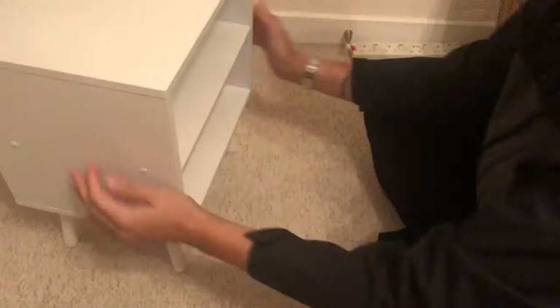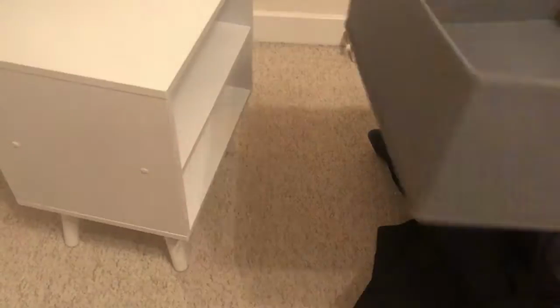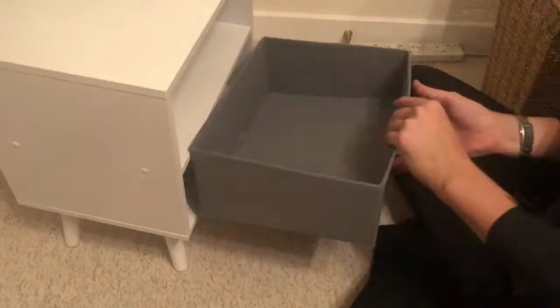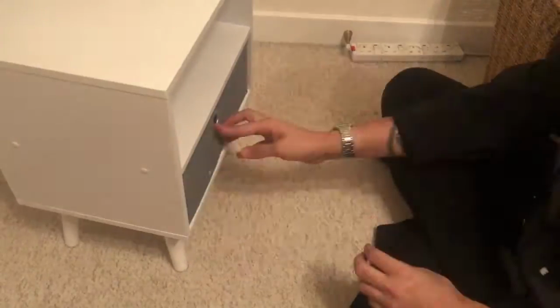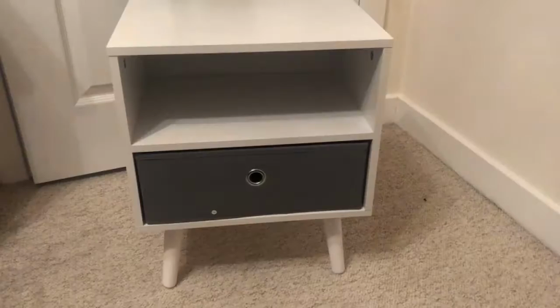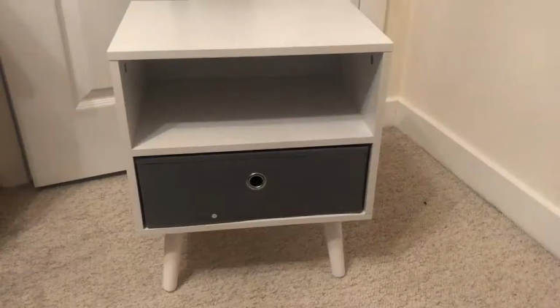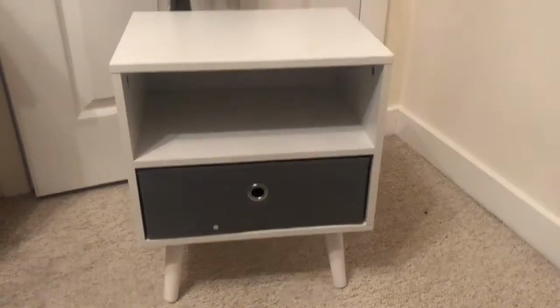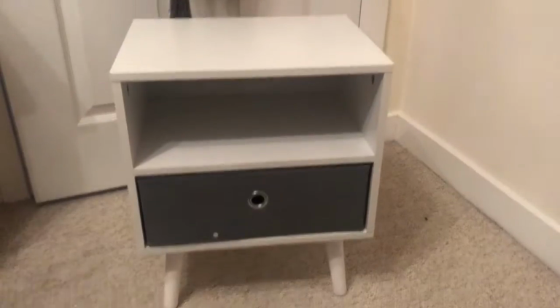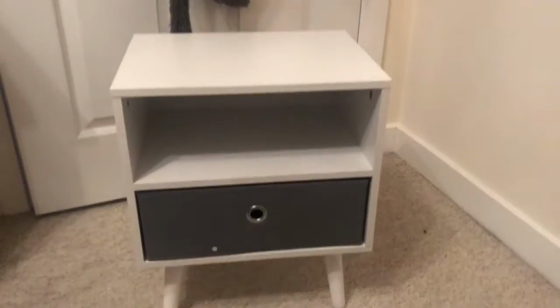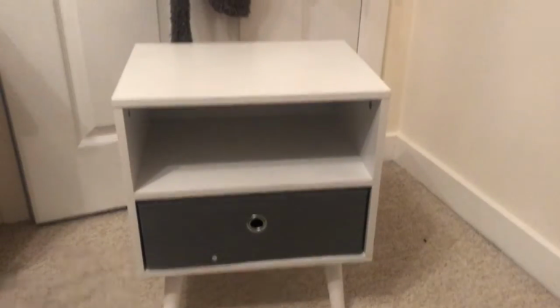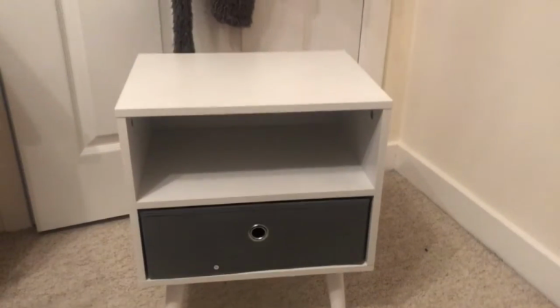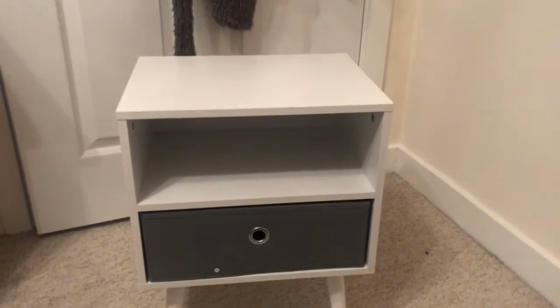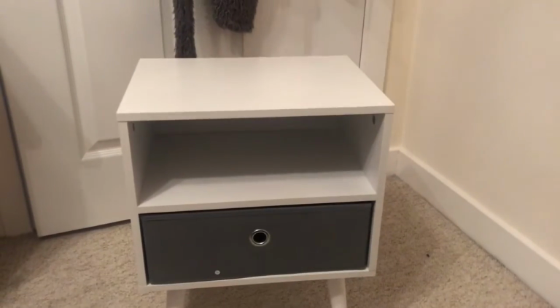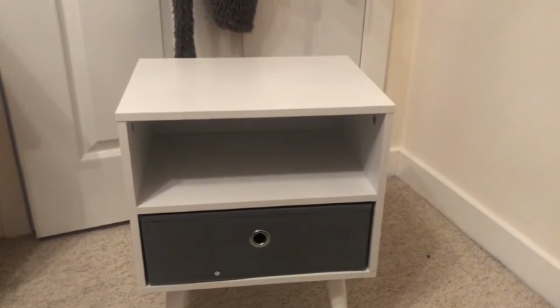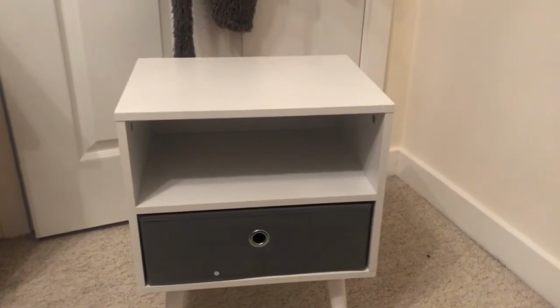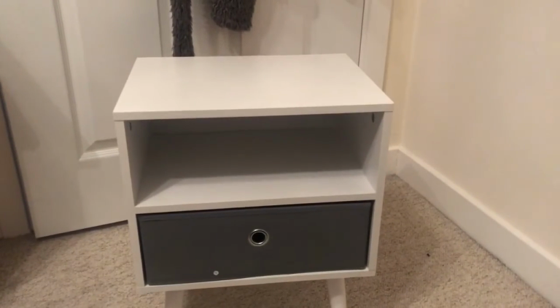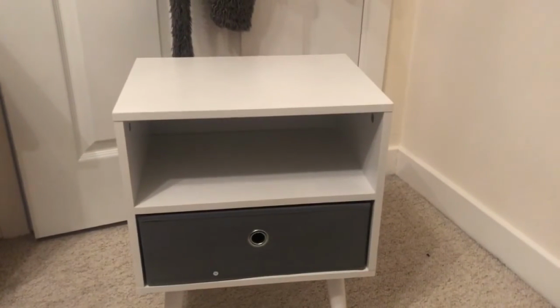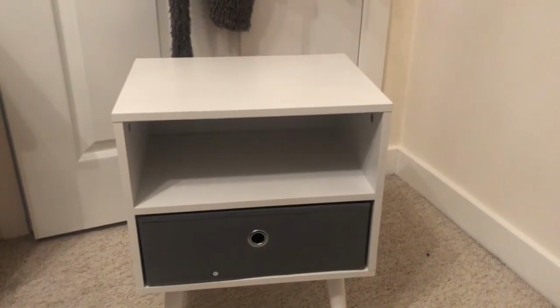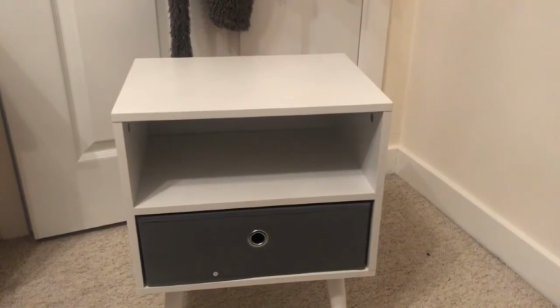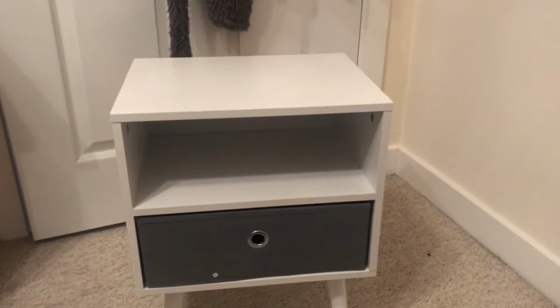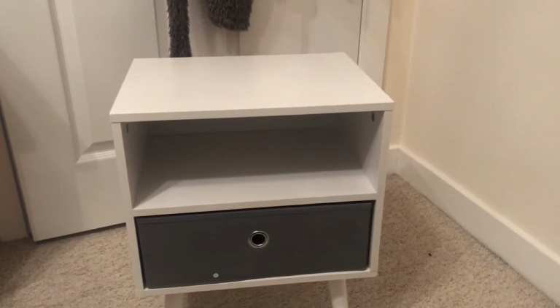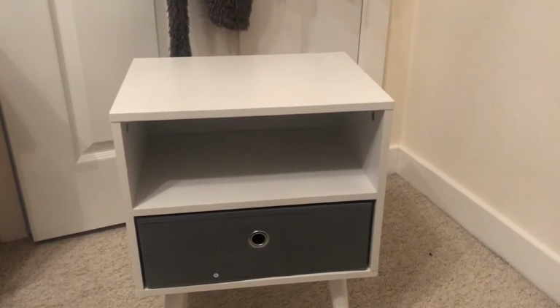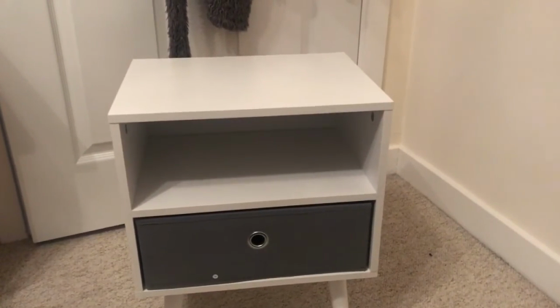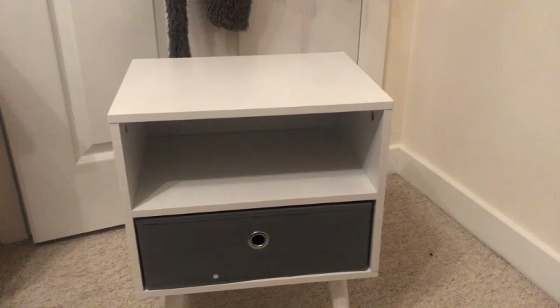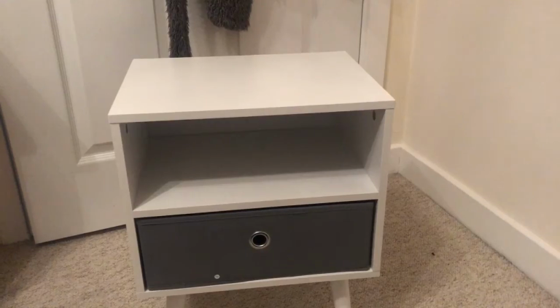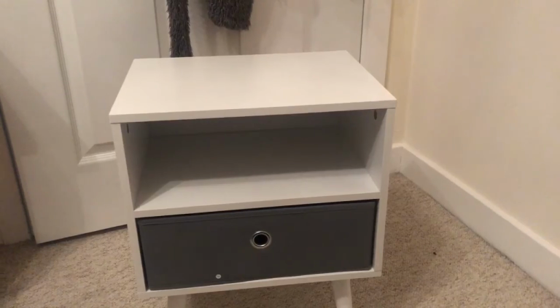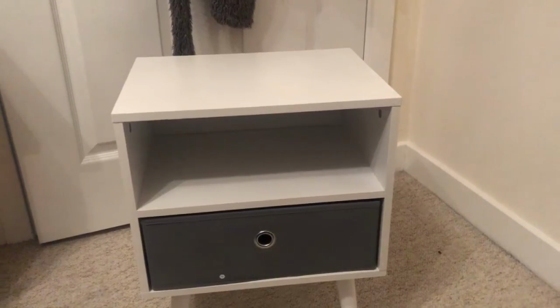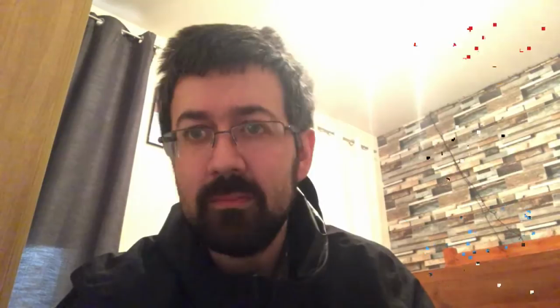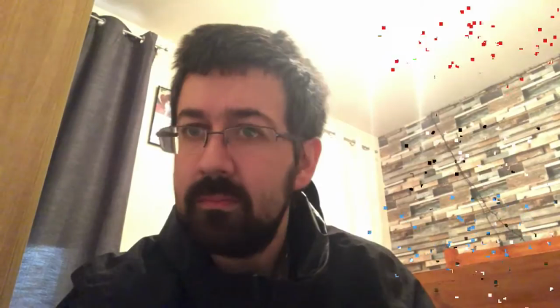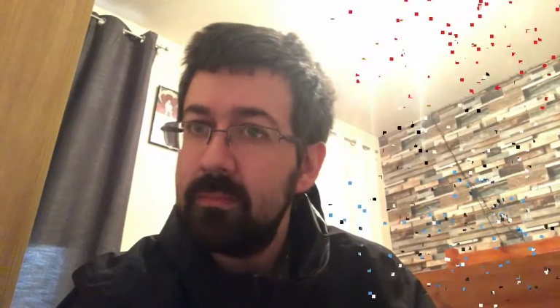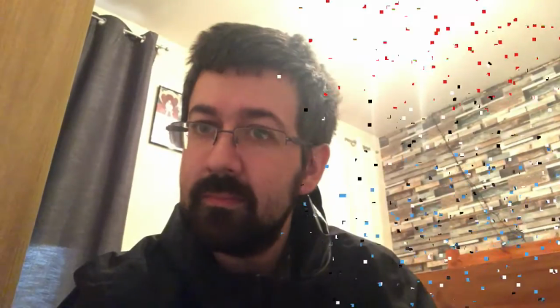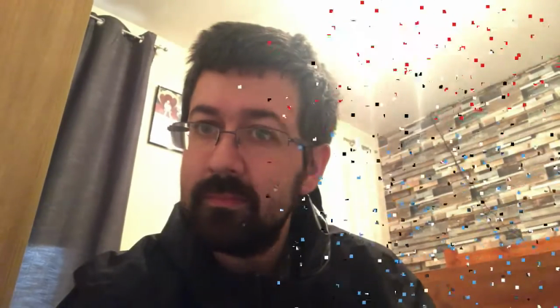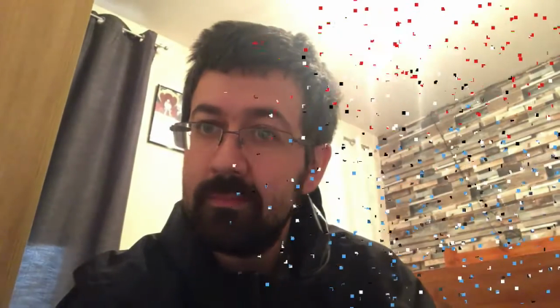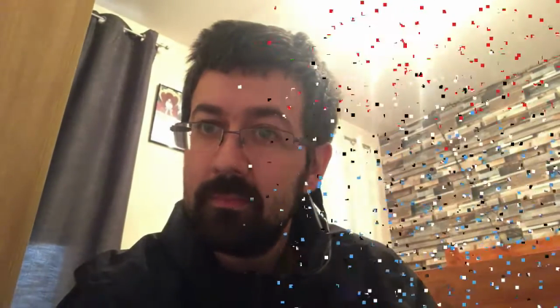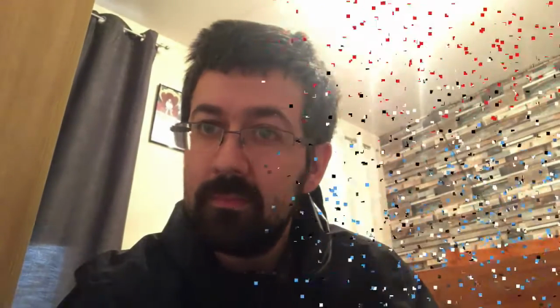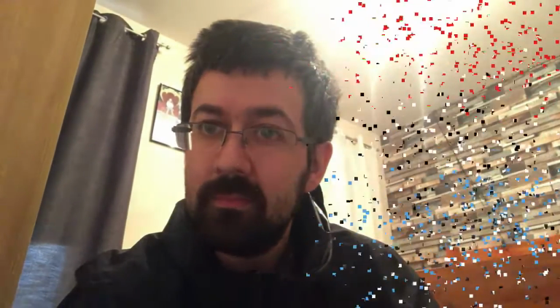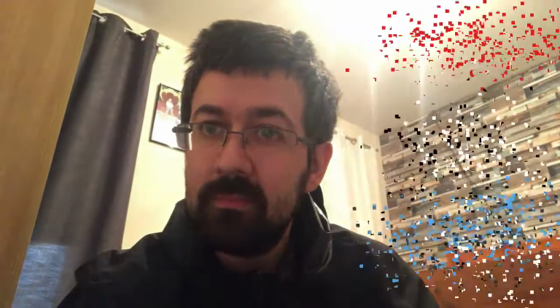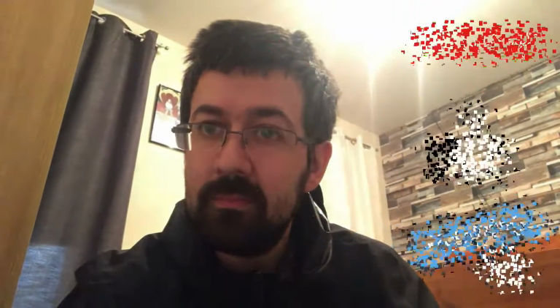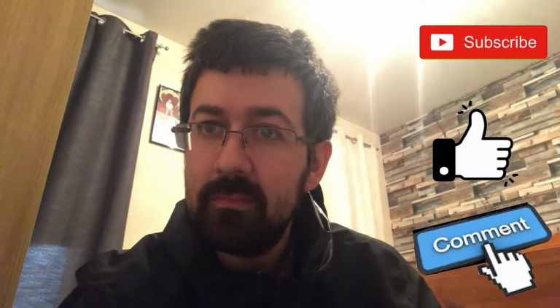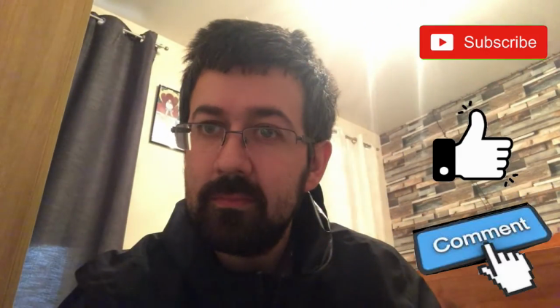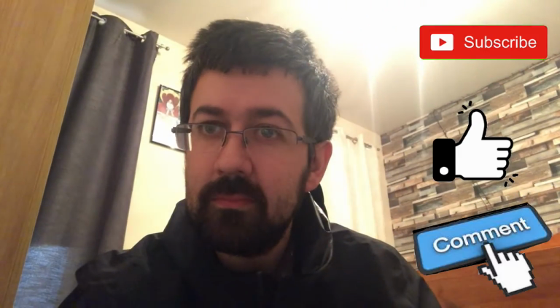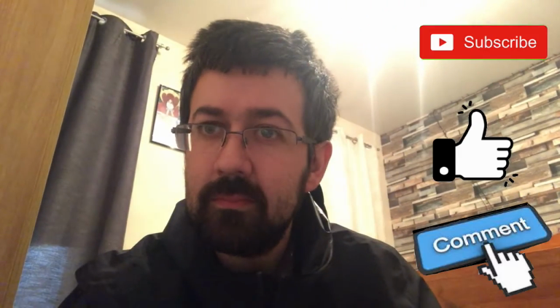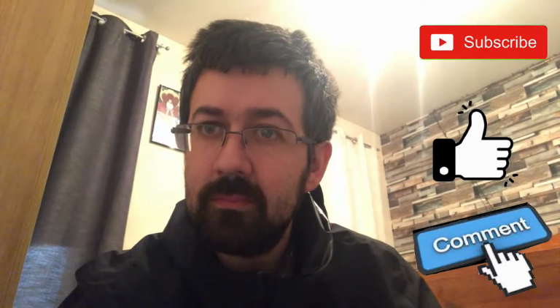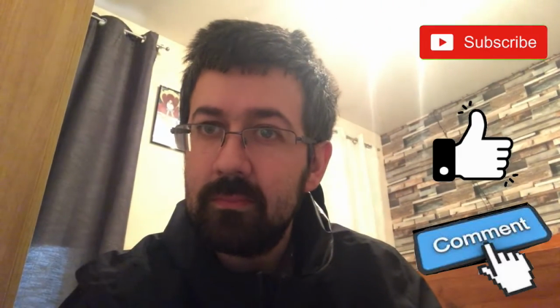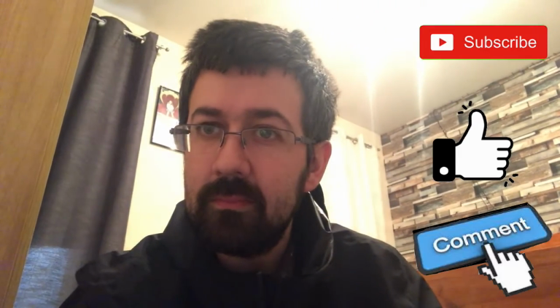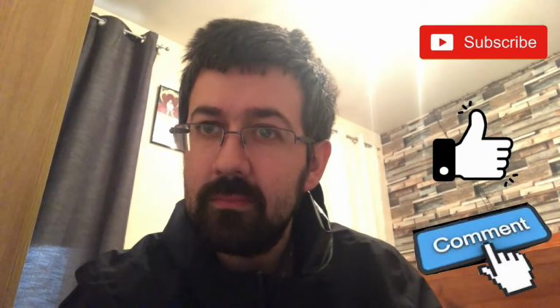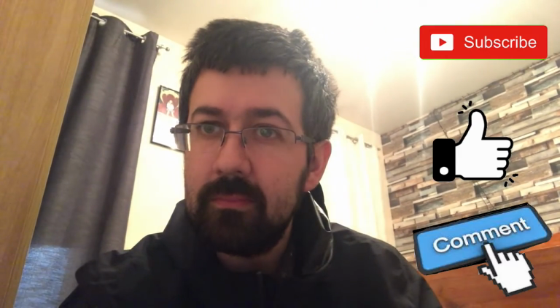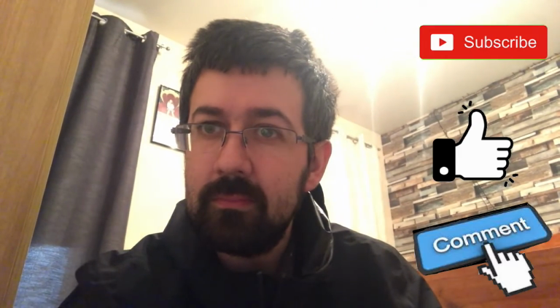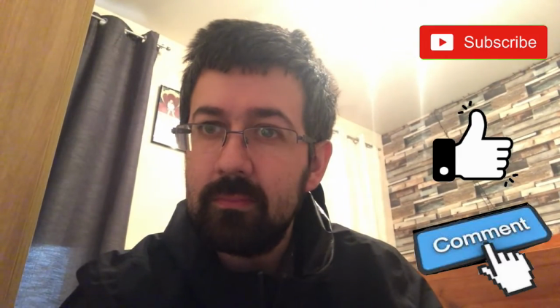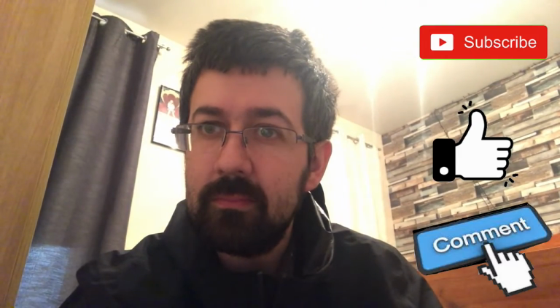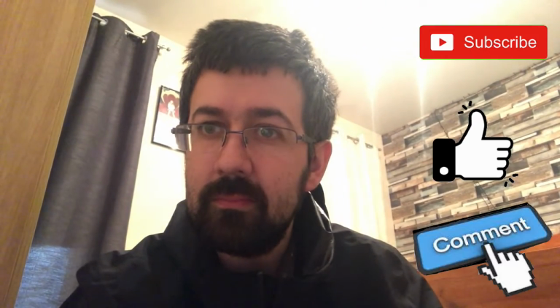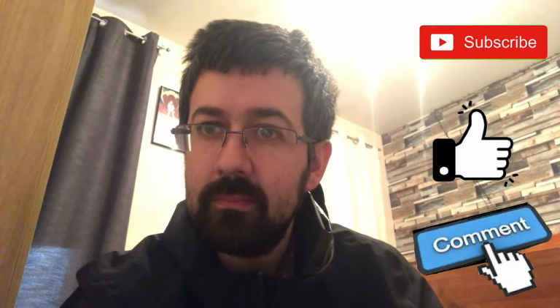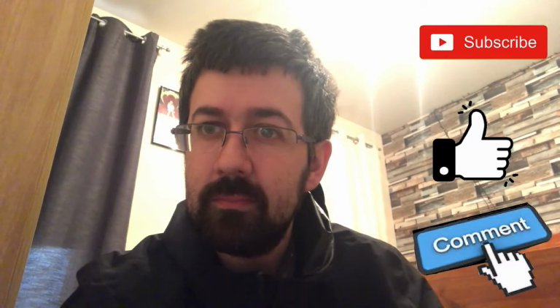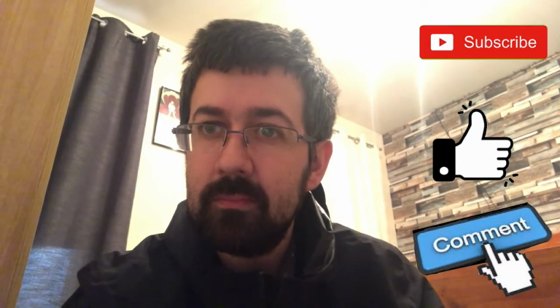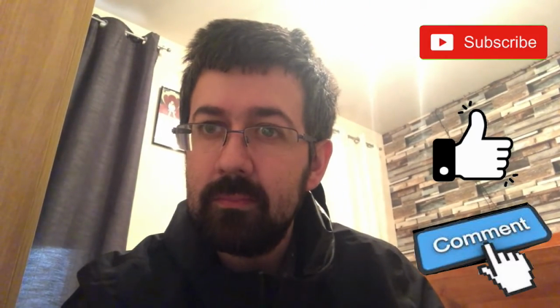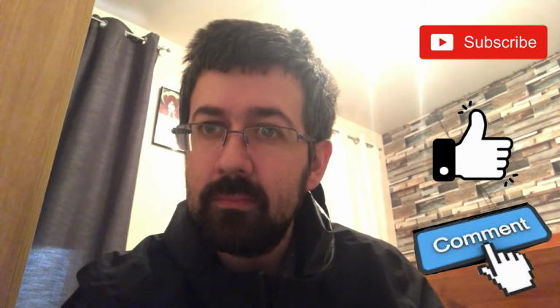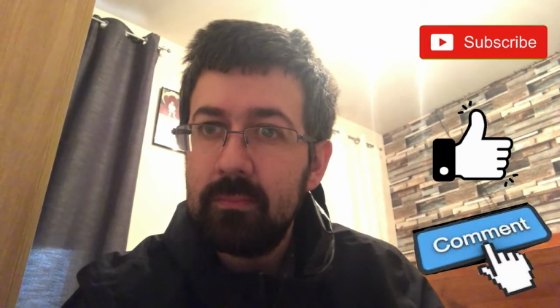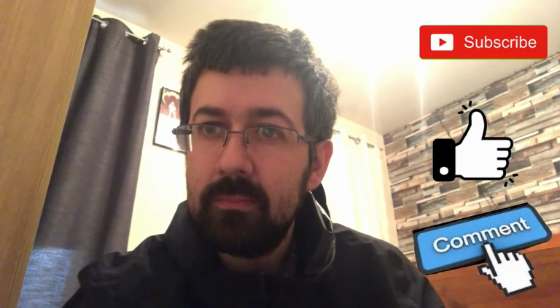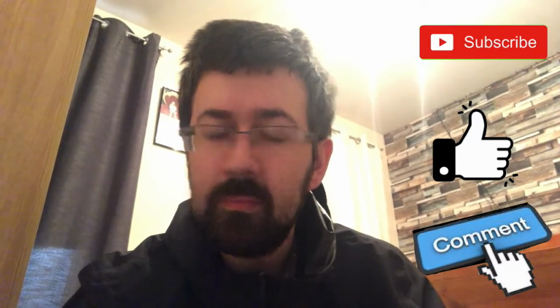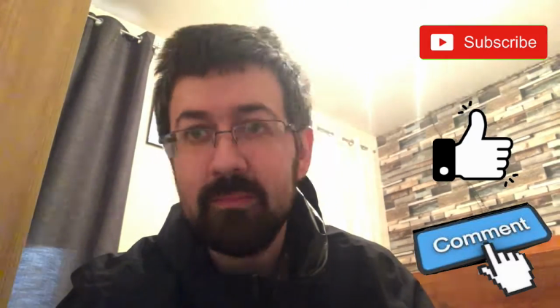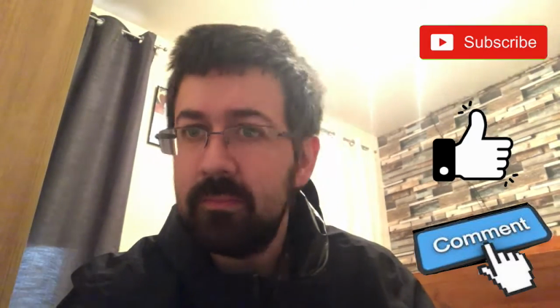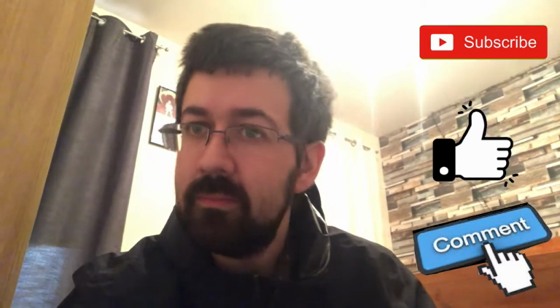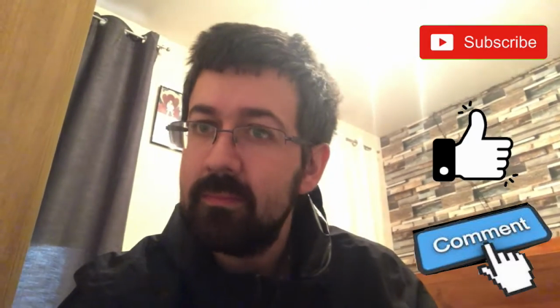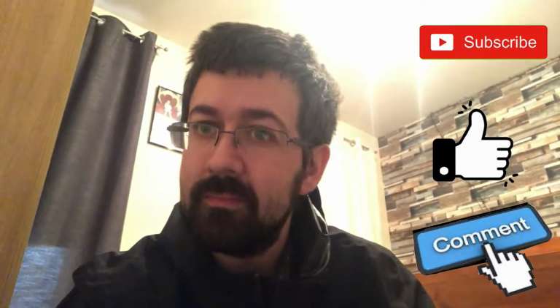And there you have it — one bedside table! Don't forget to subscribe and like the channel.